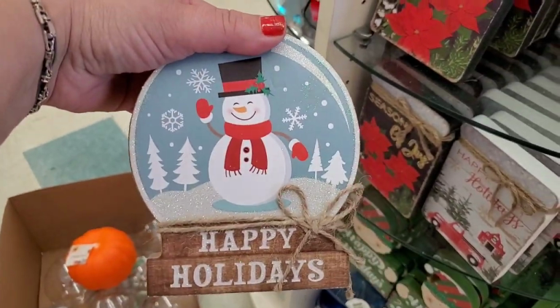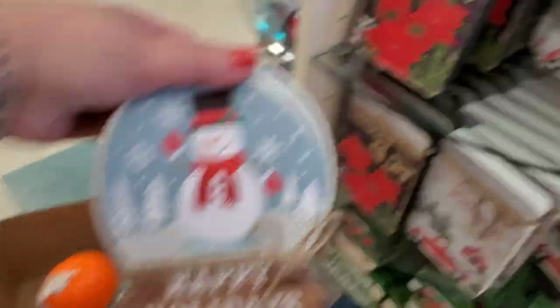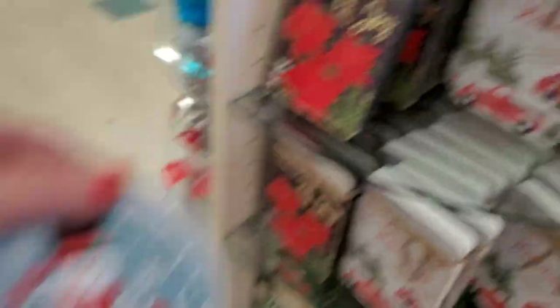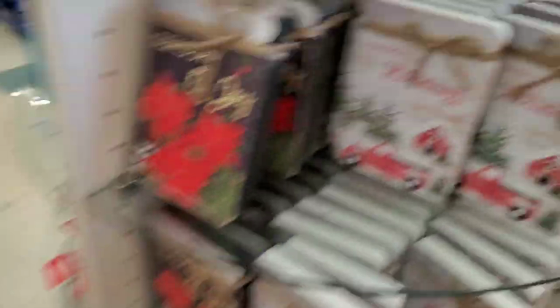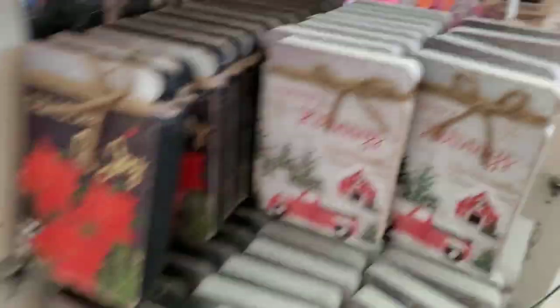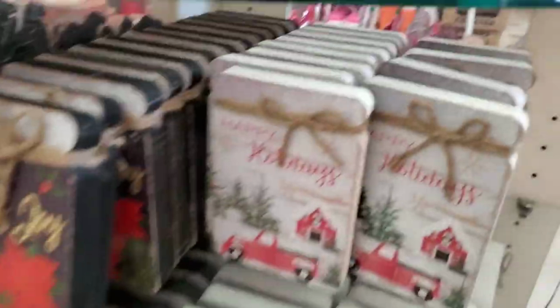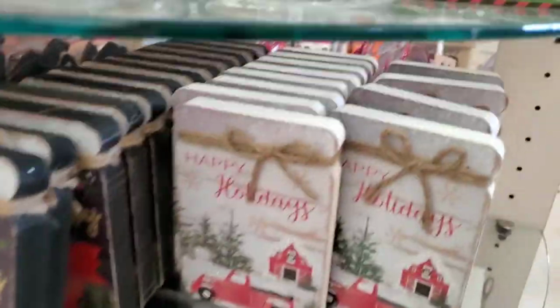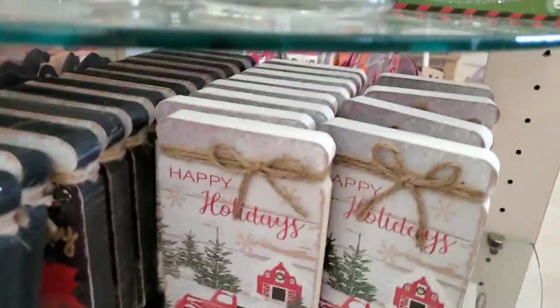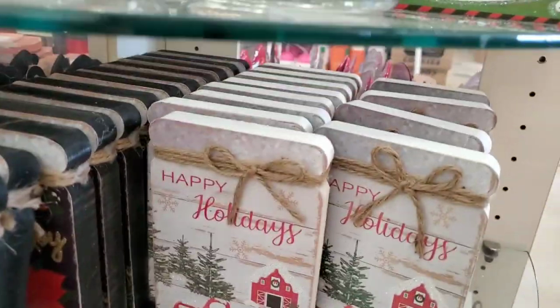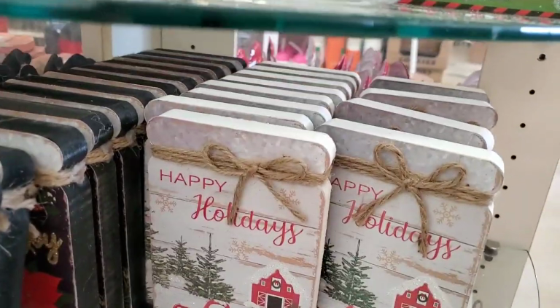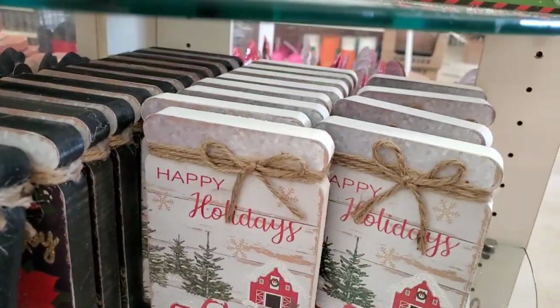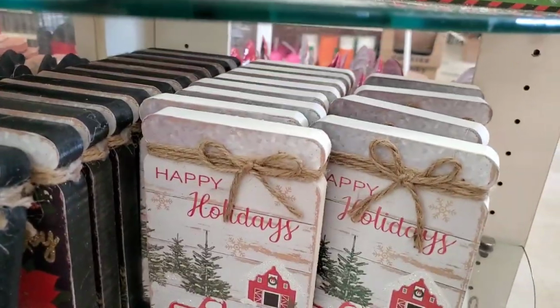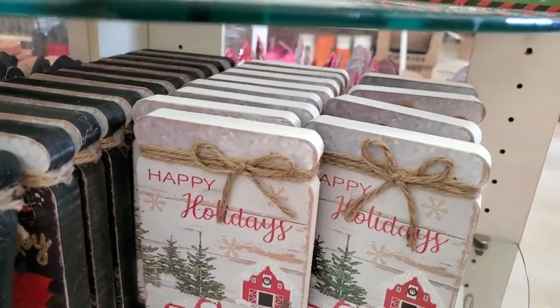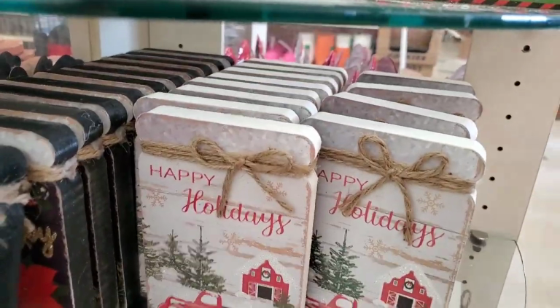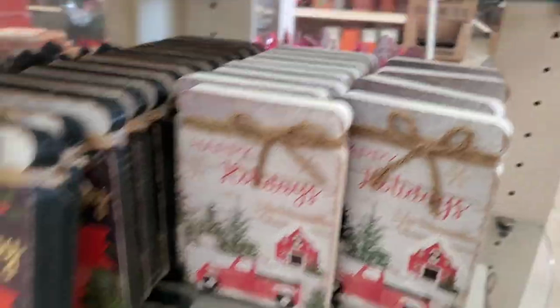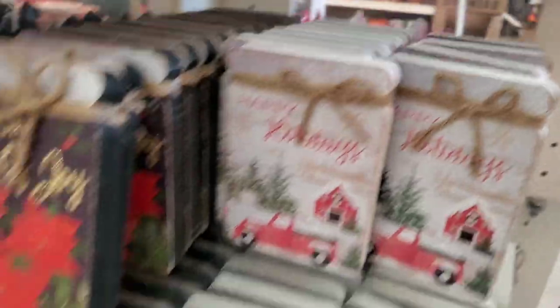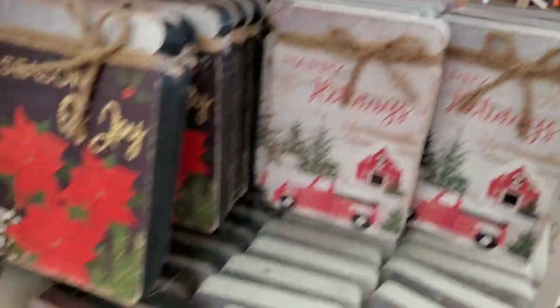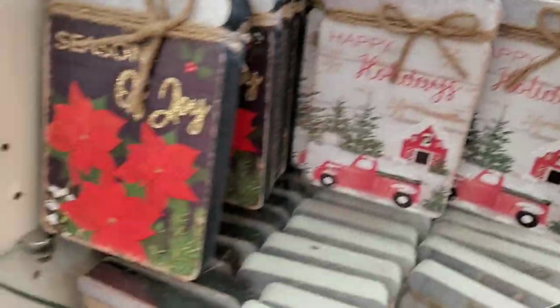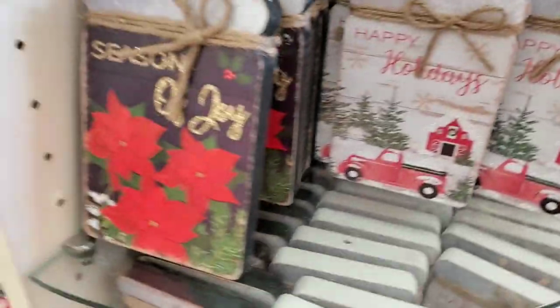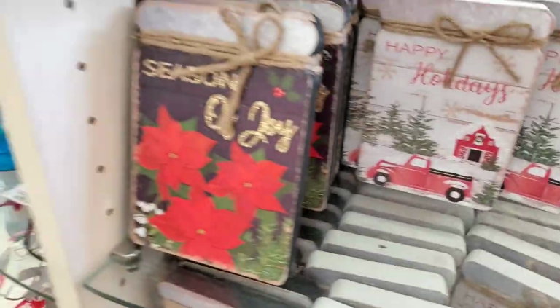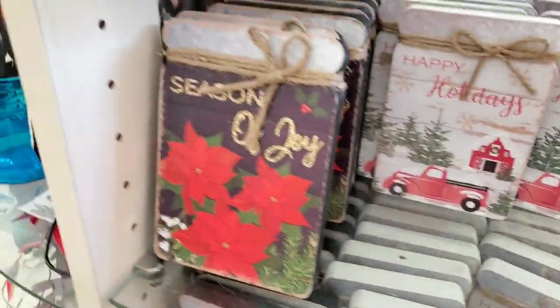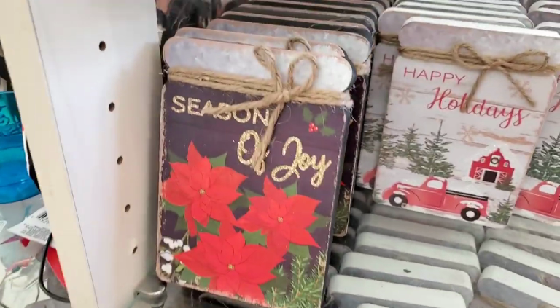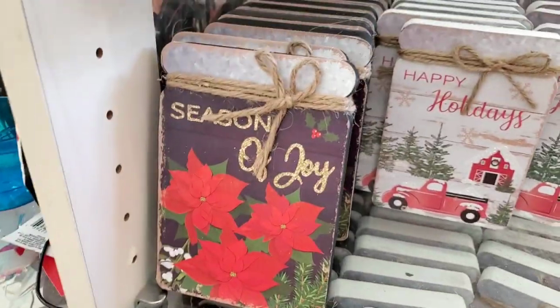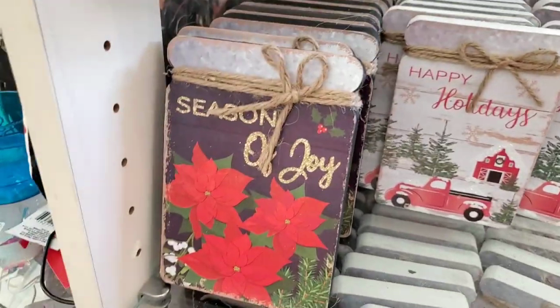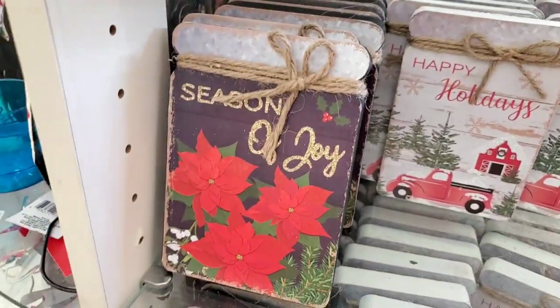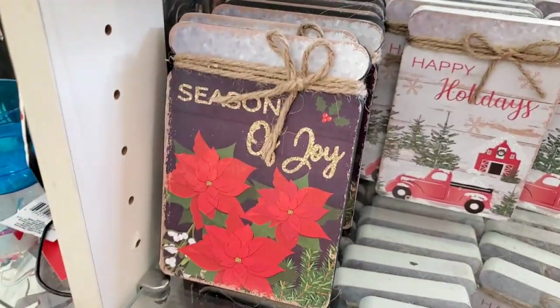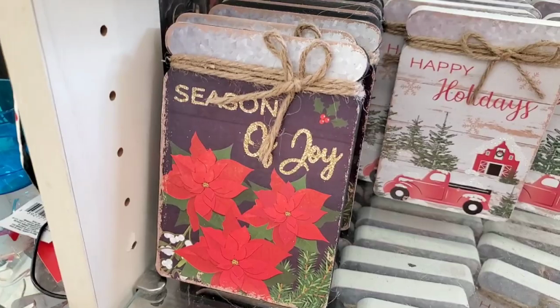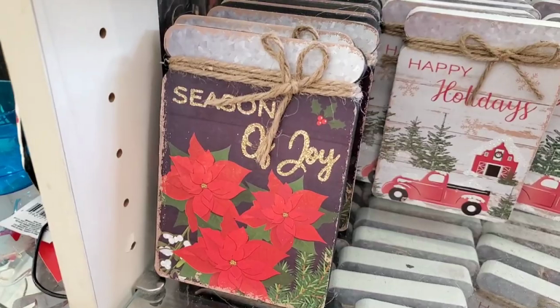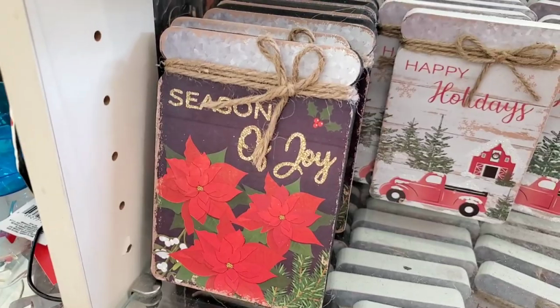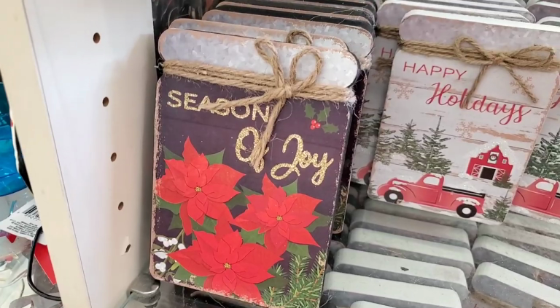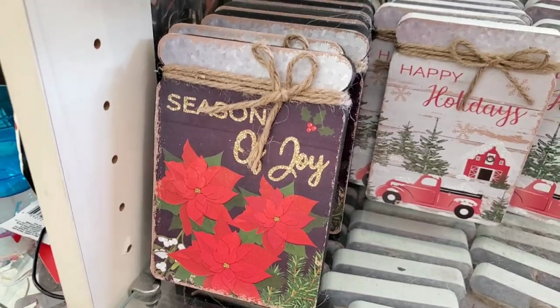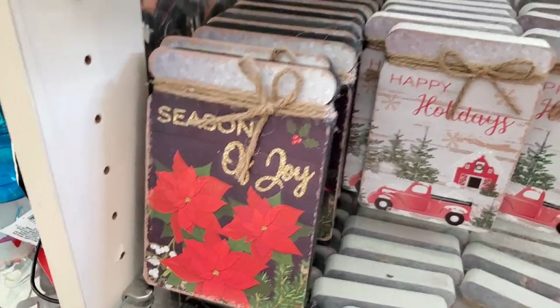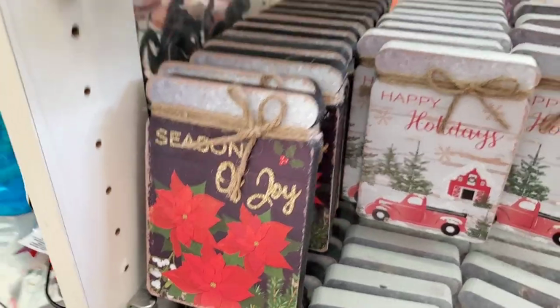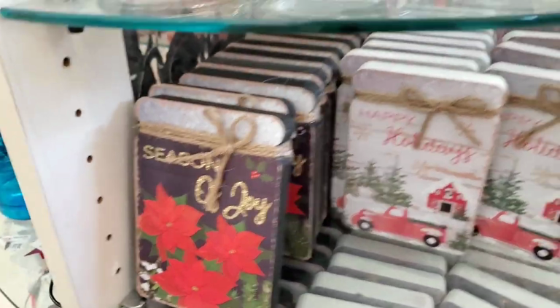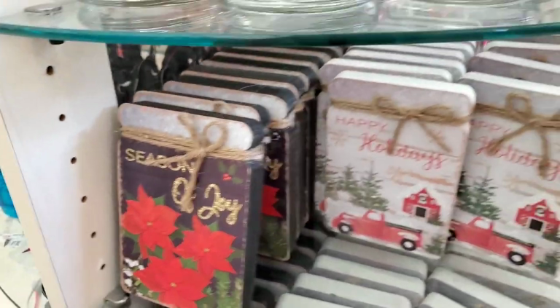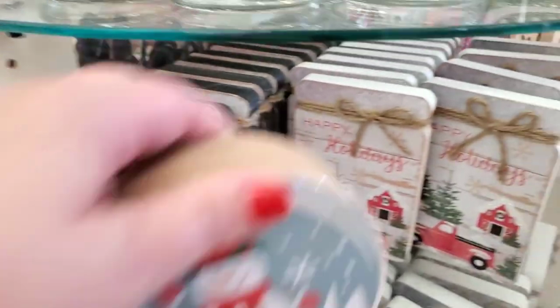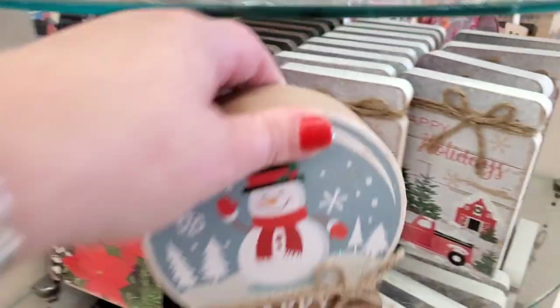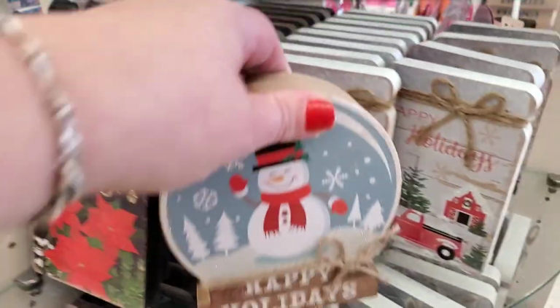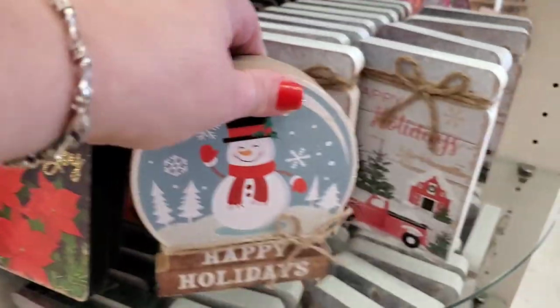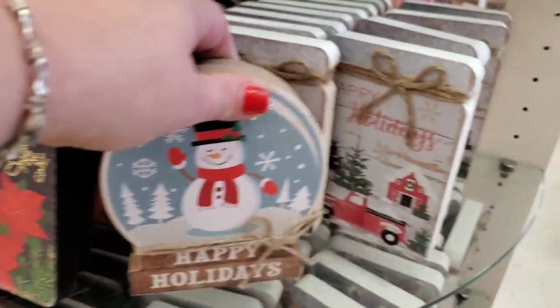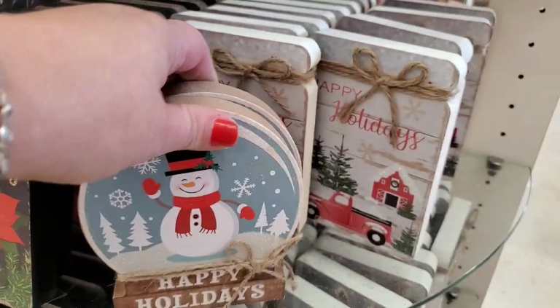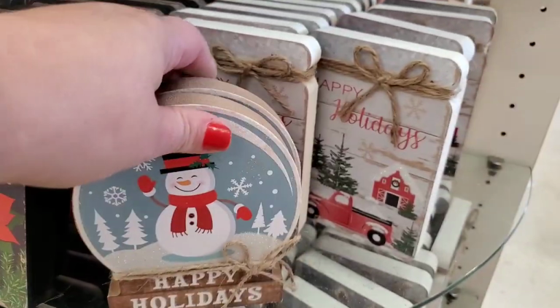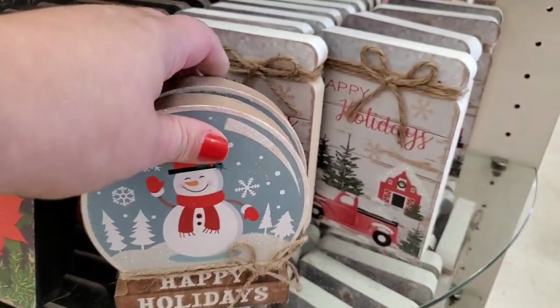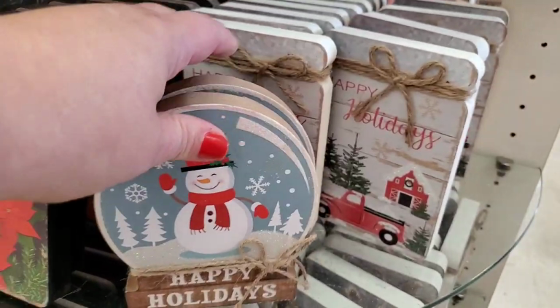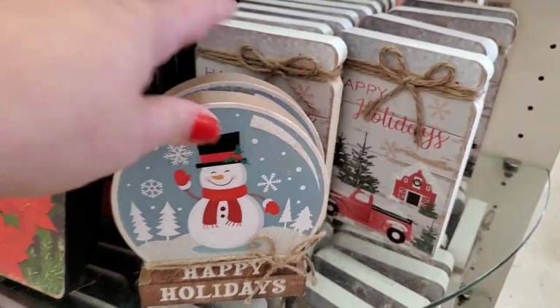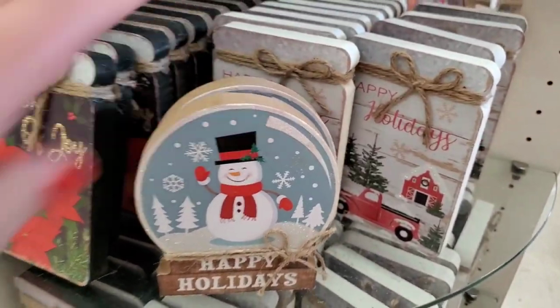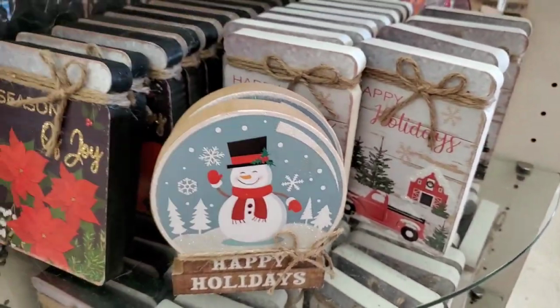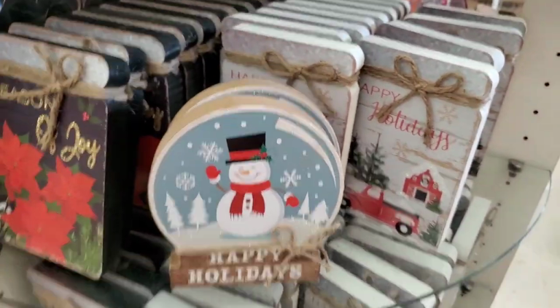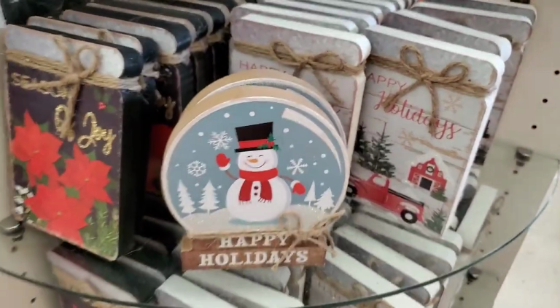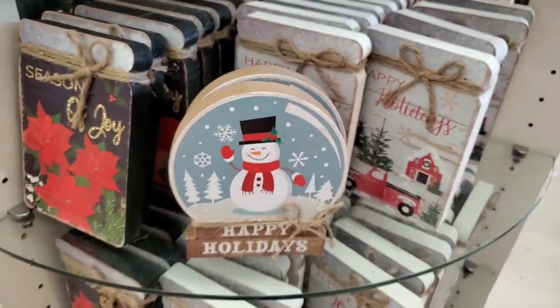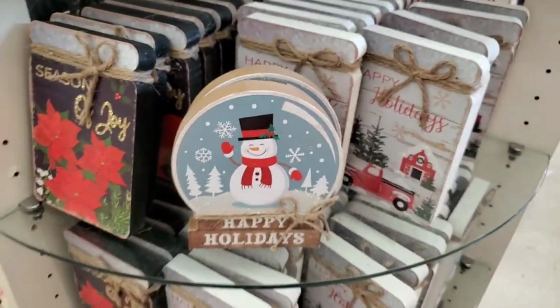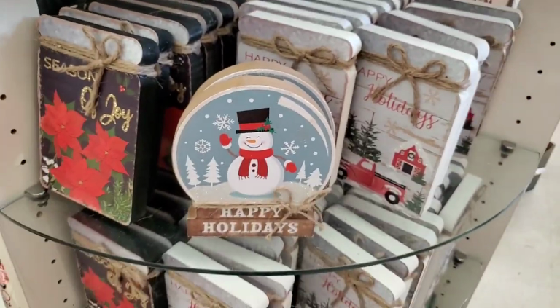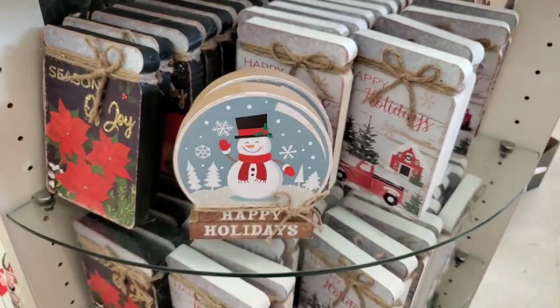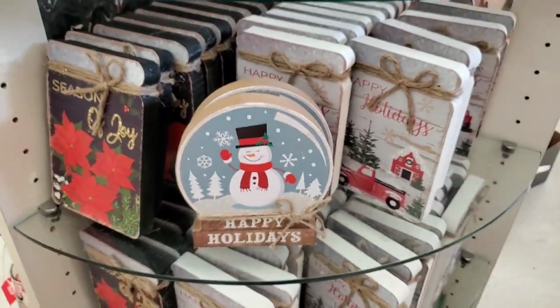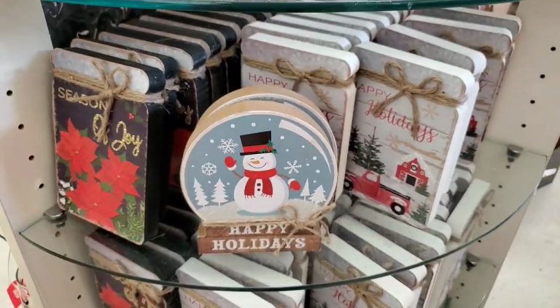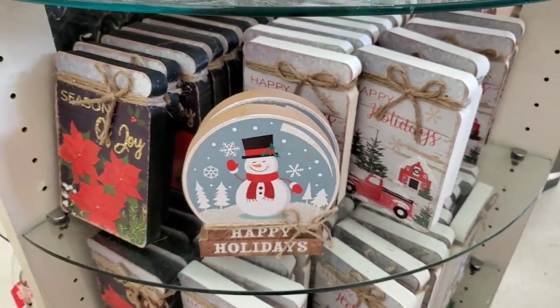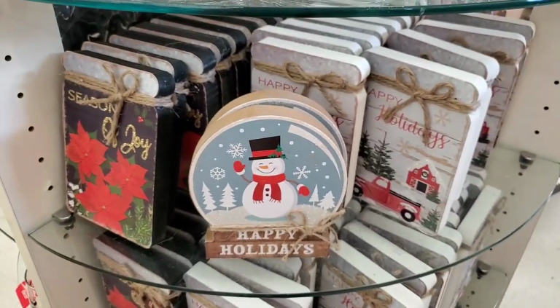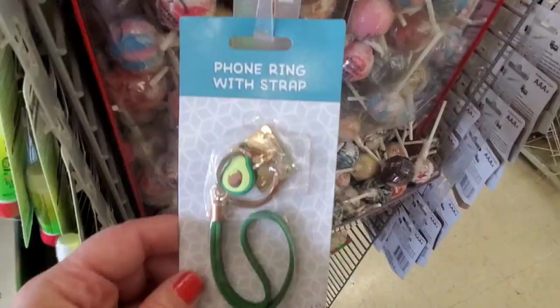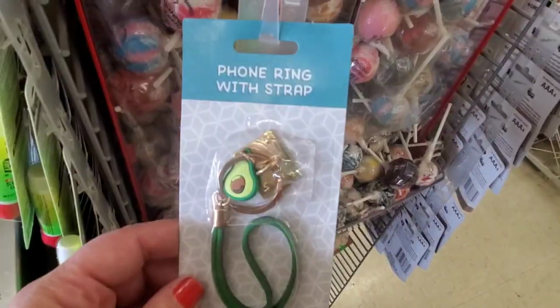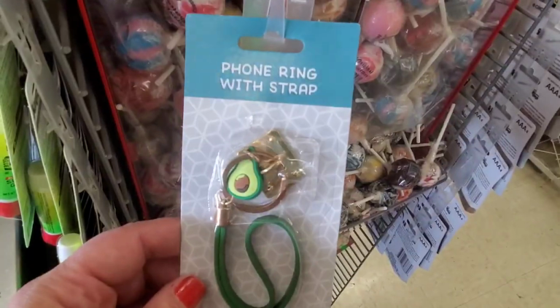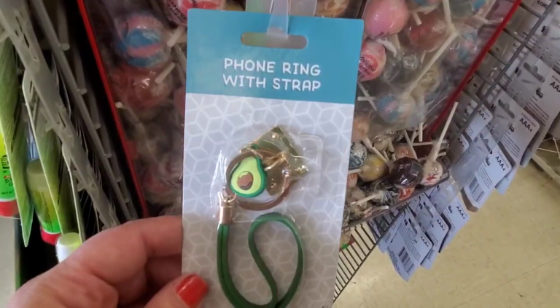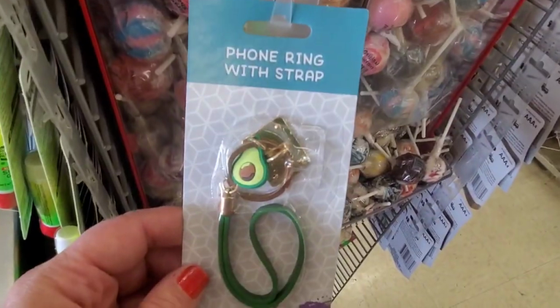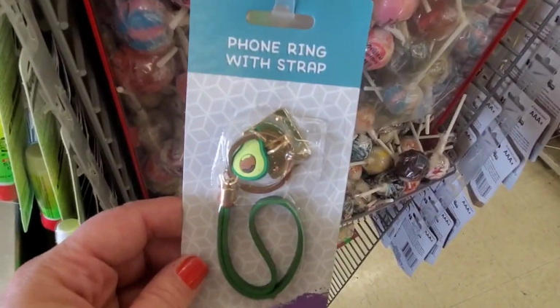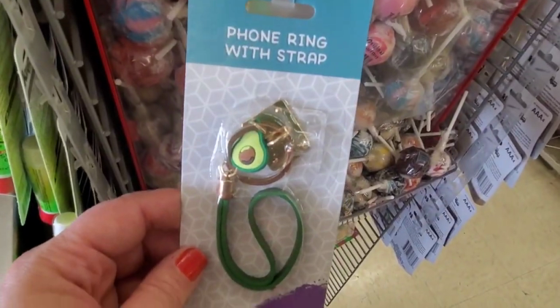Holiday tabletop decor is back — the snowman snow globe, Happy Holidays, and The Season of Joy — all back at Dollar Tree this year.